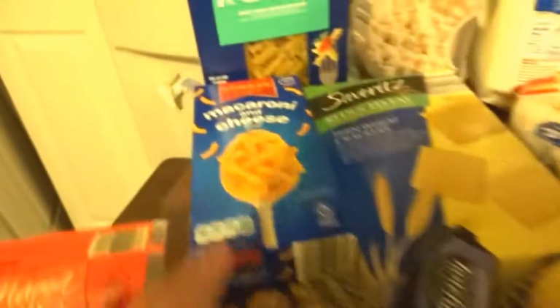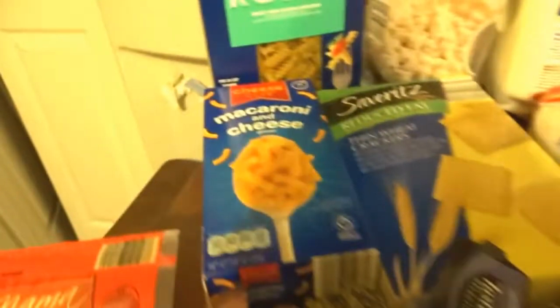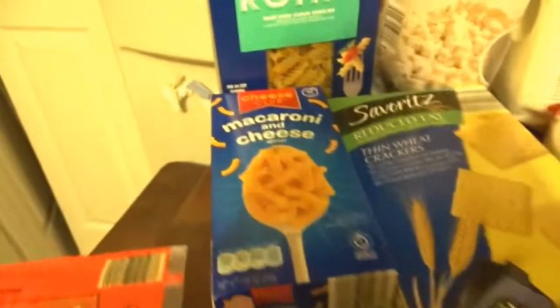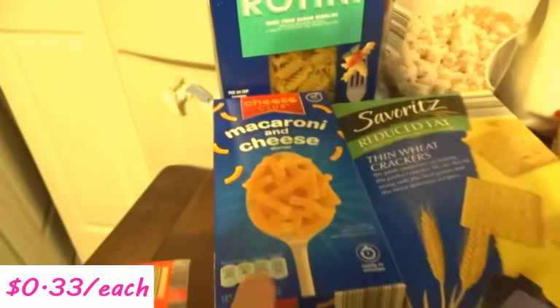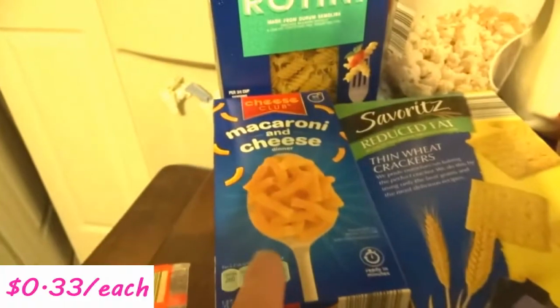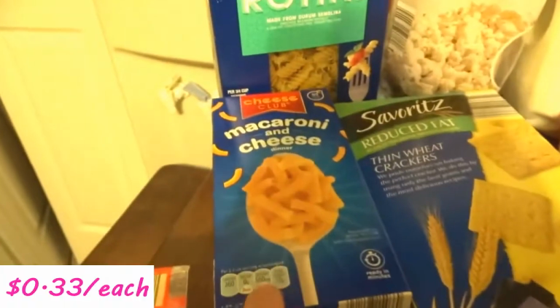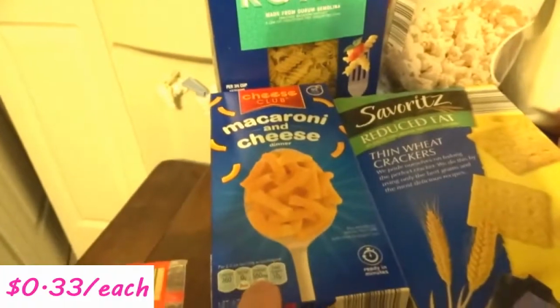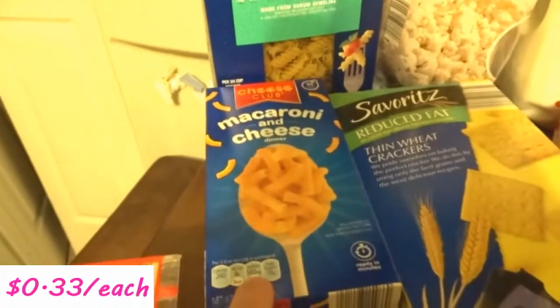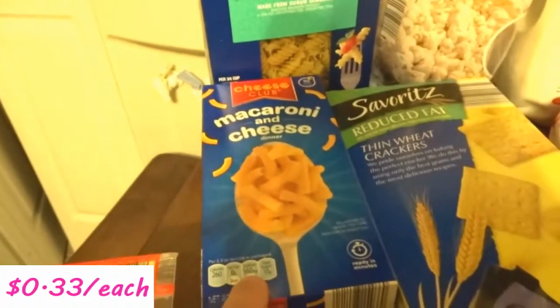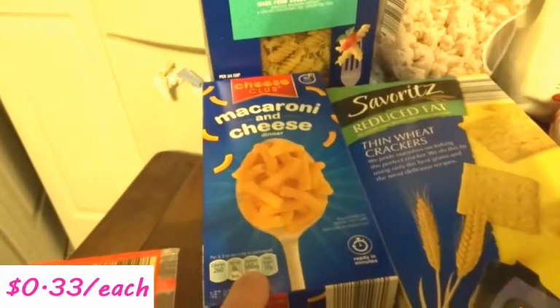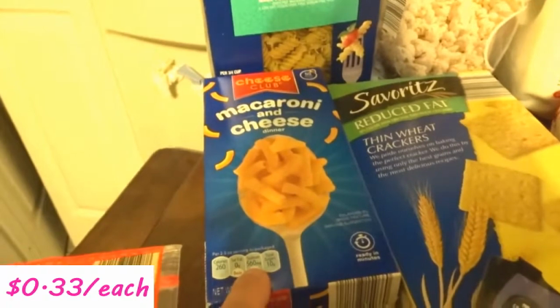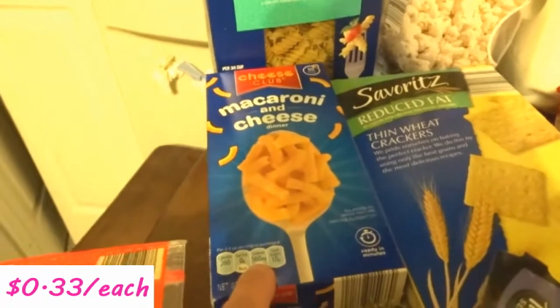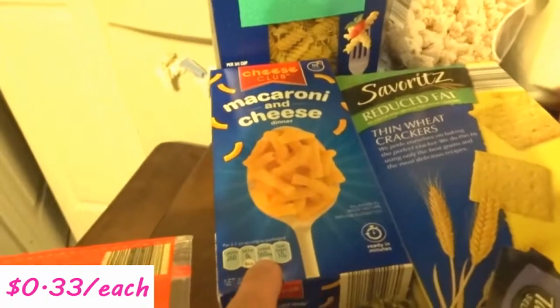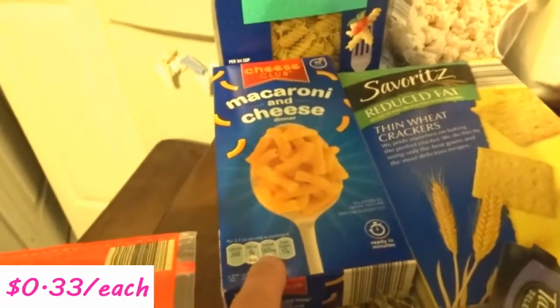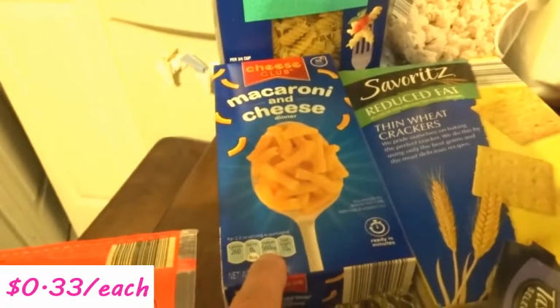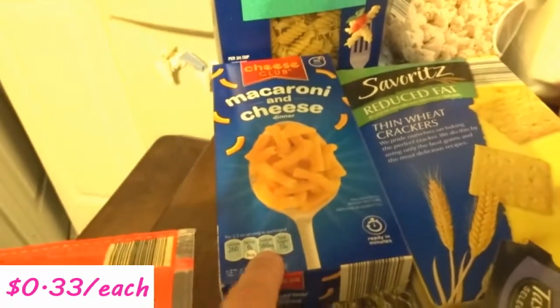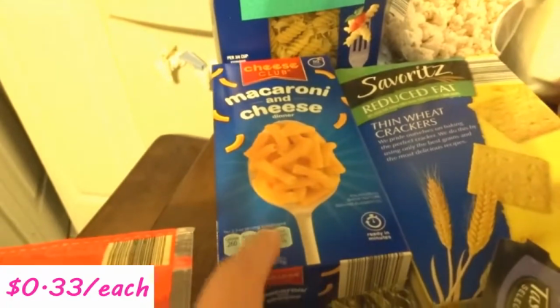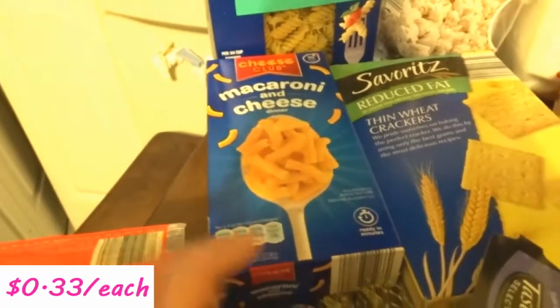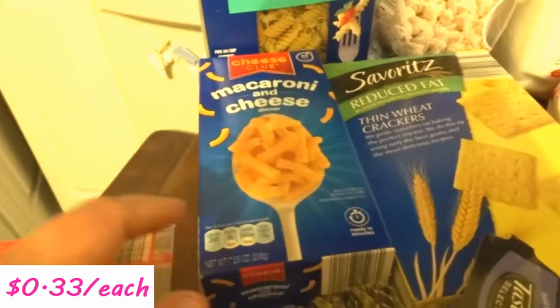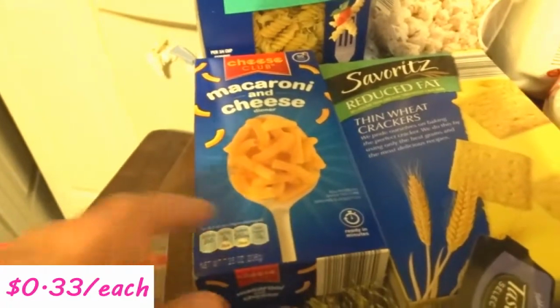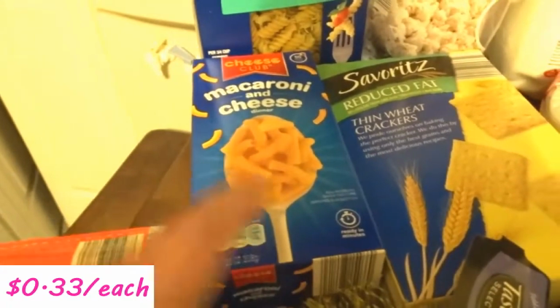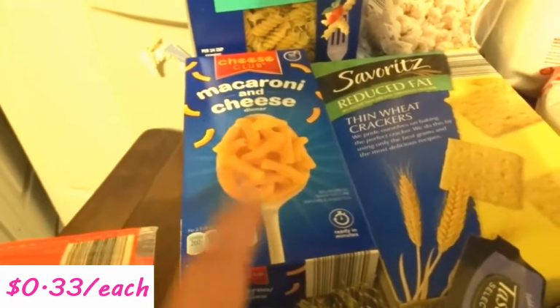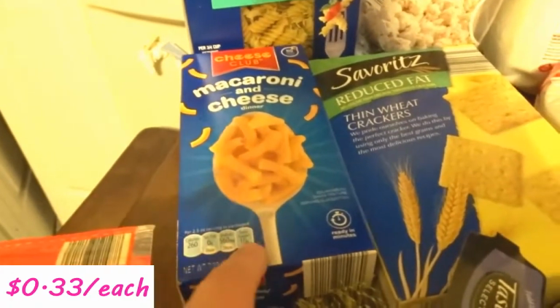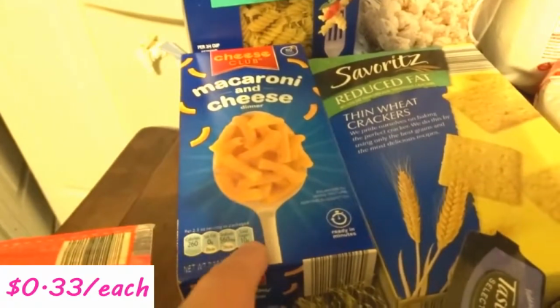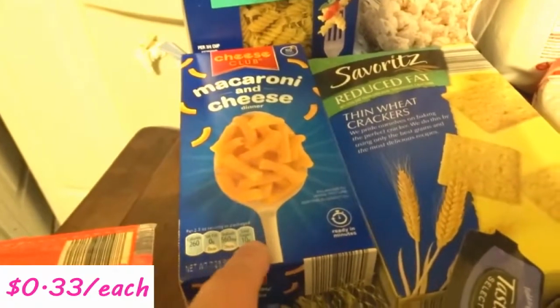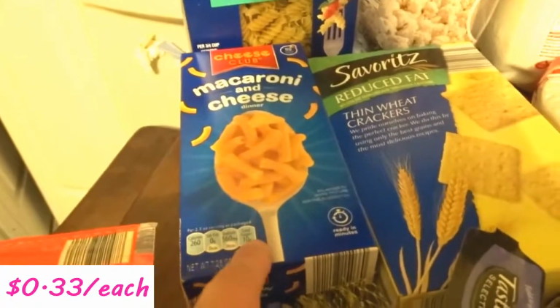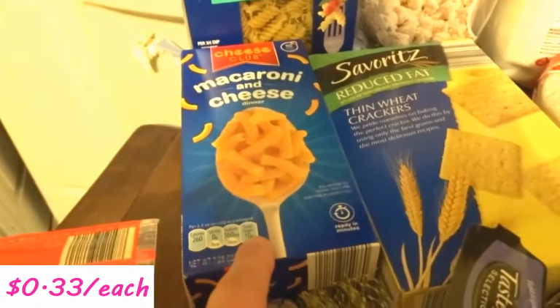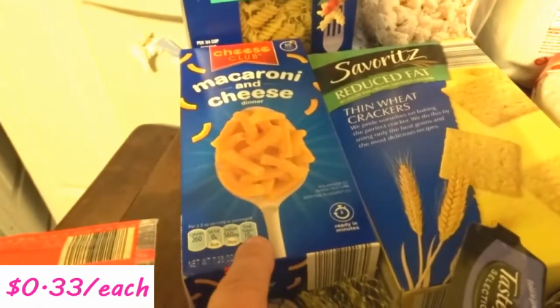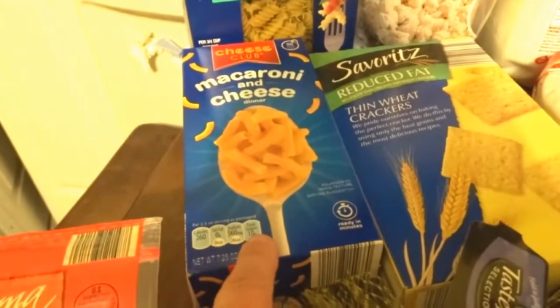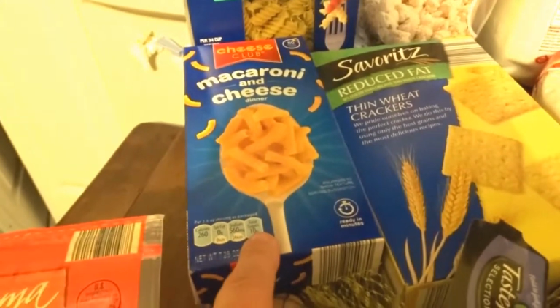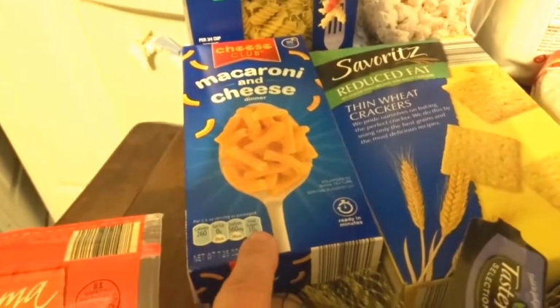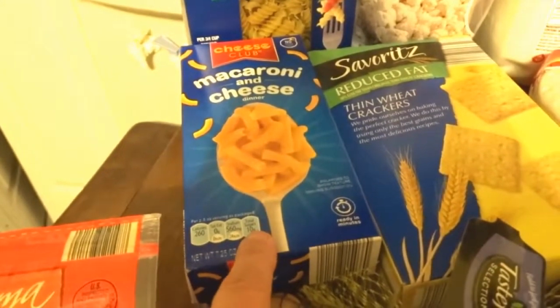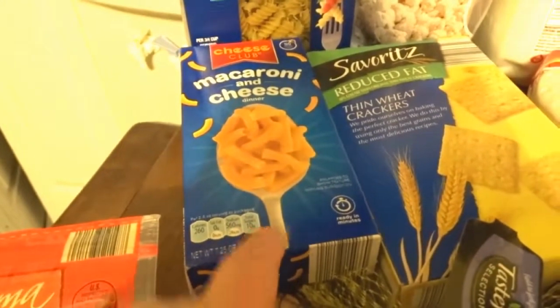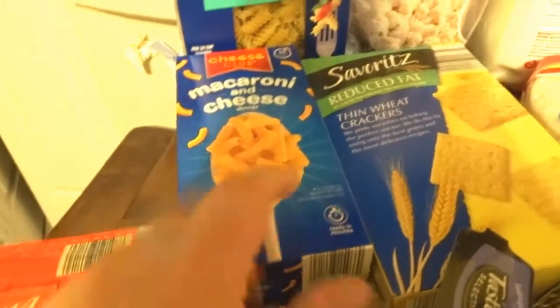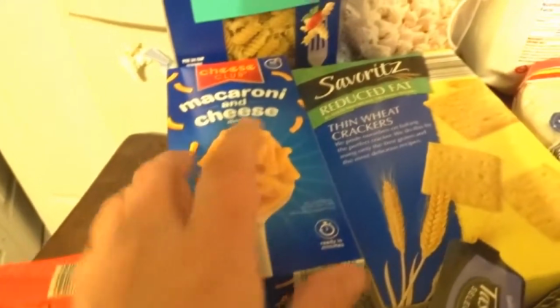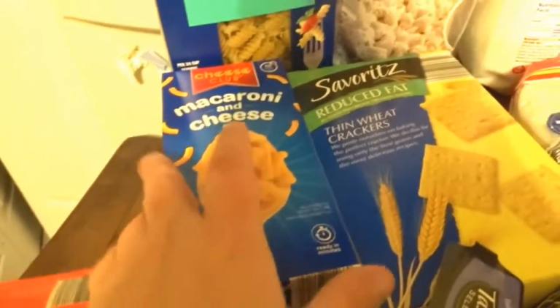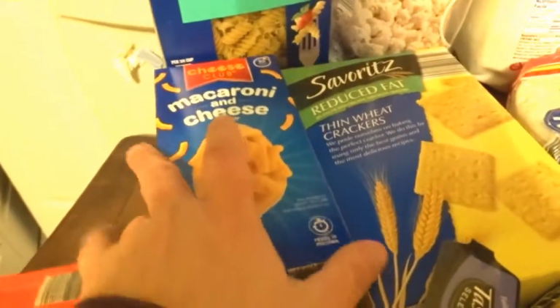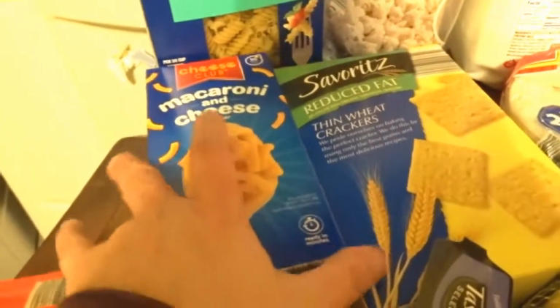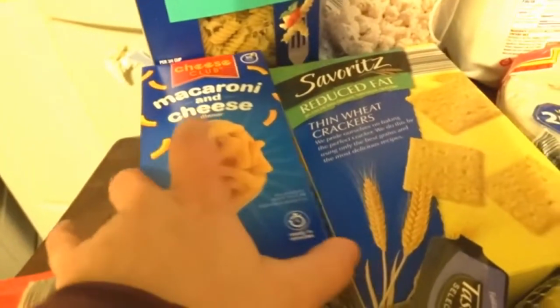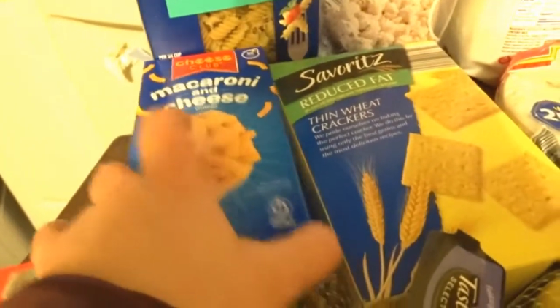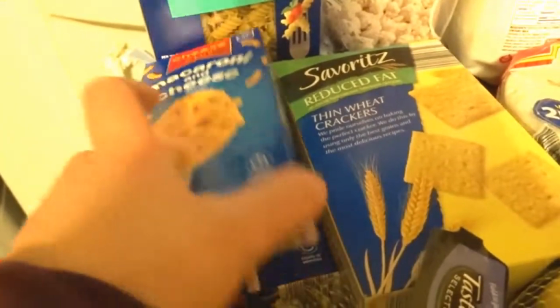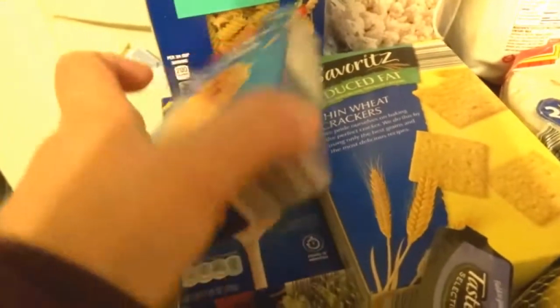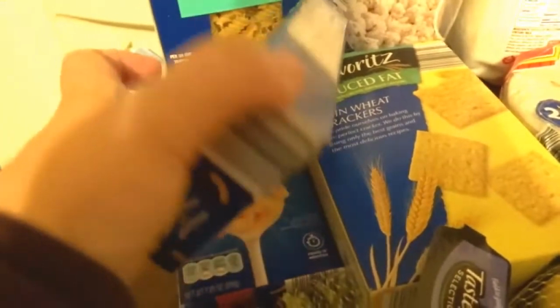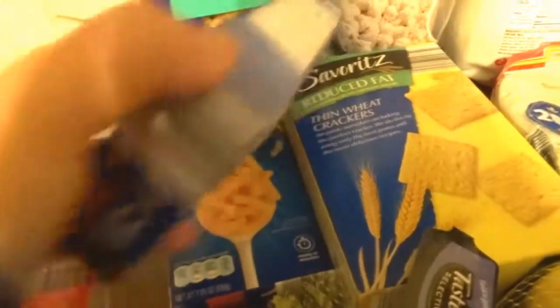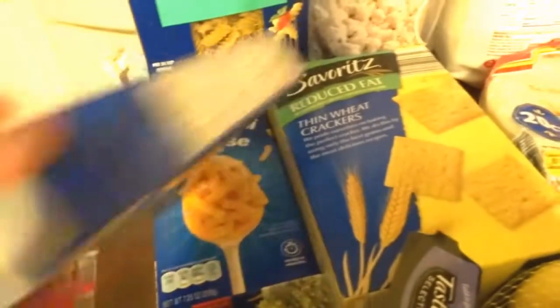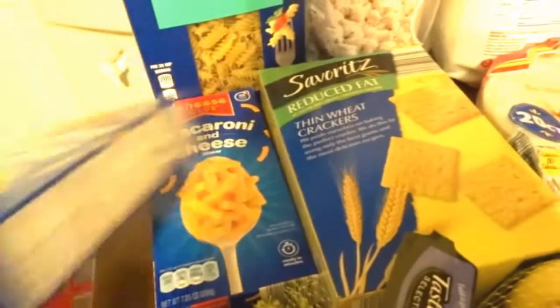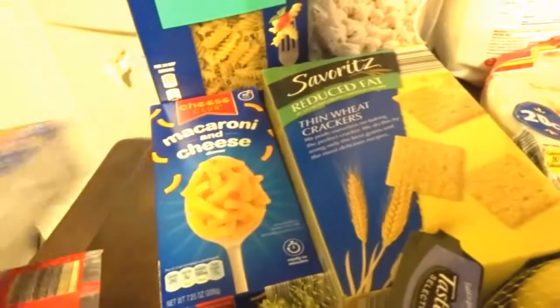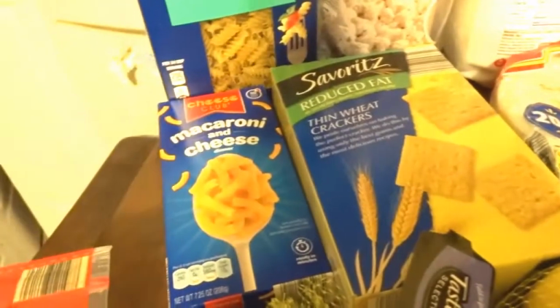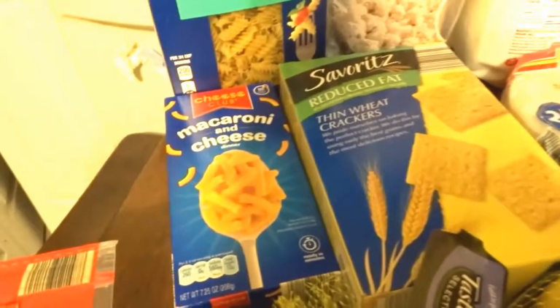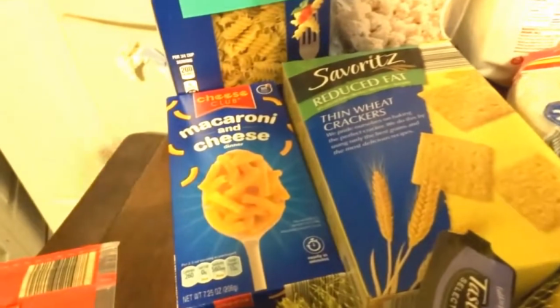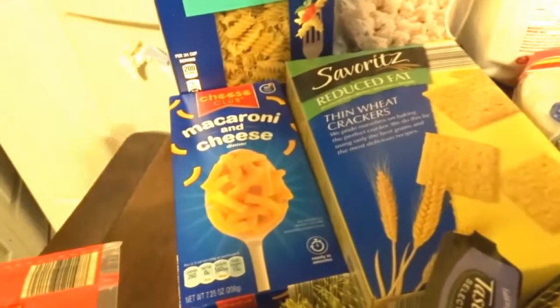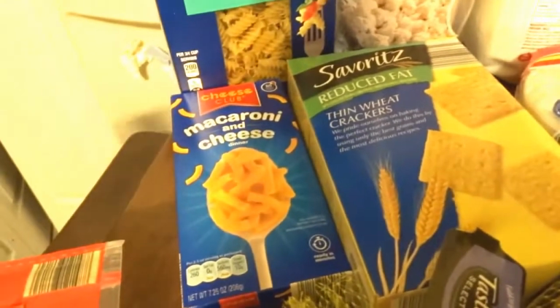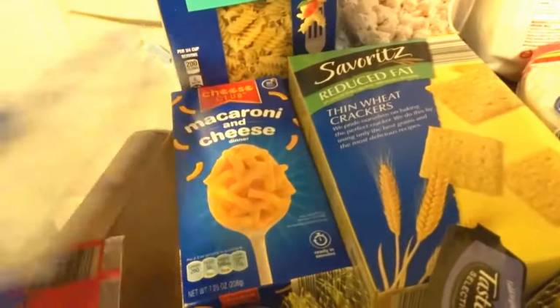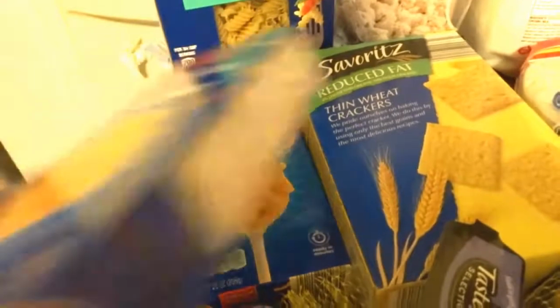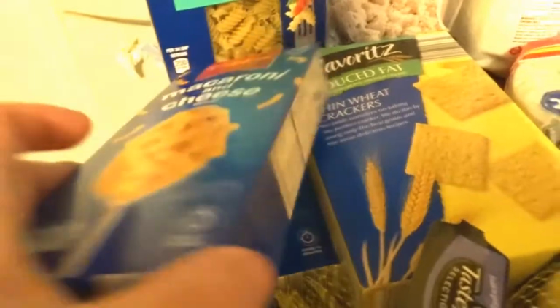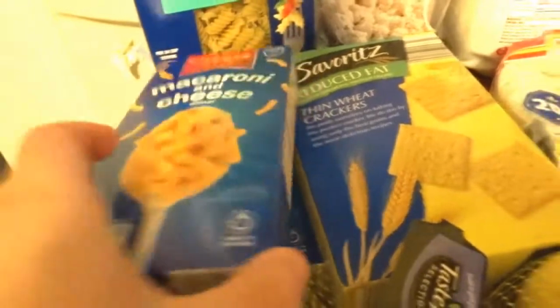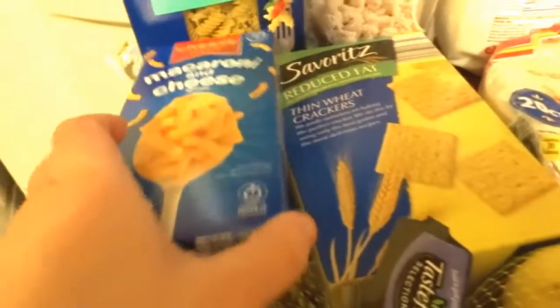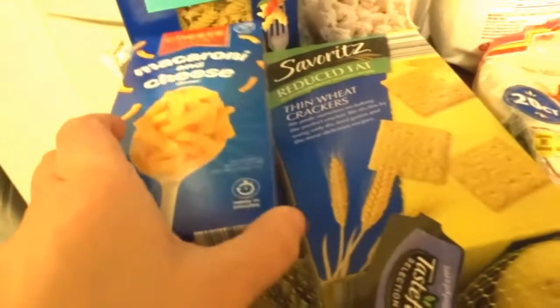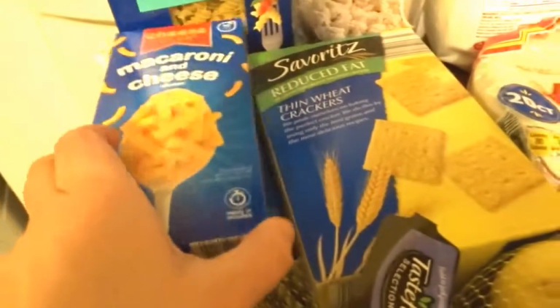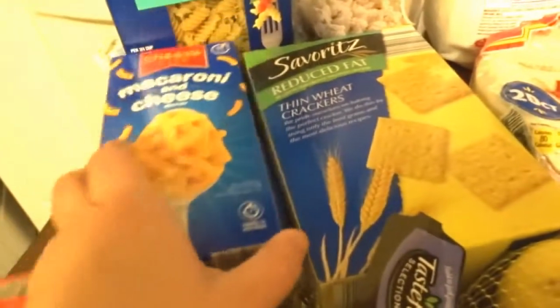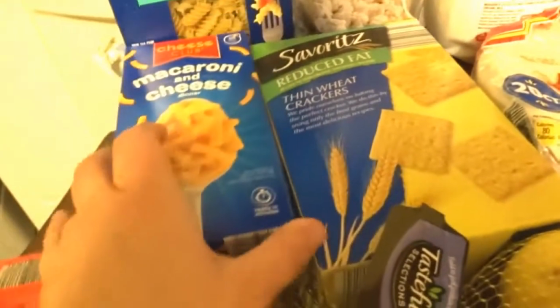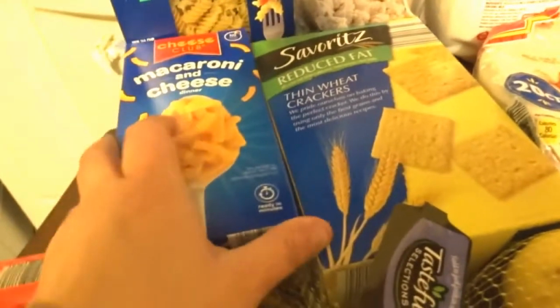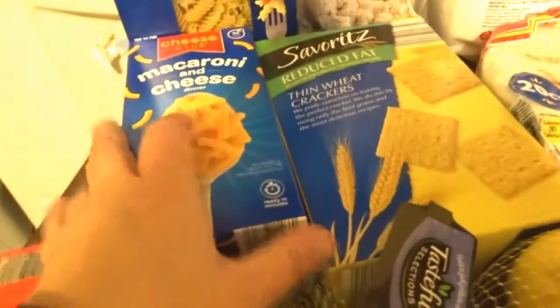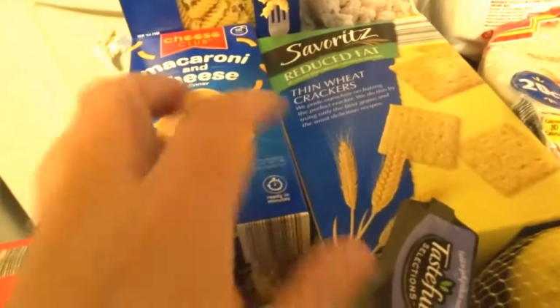Another staple in our house are these macaroni and cheeses. My girls love these, so I got two of those this week.